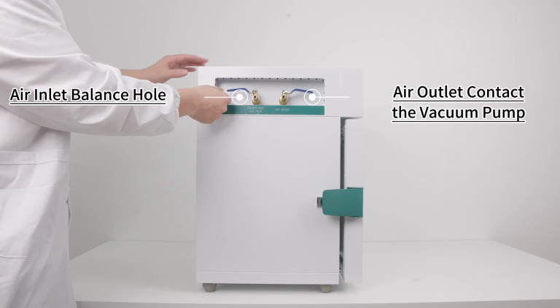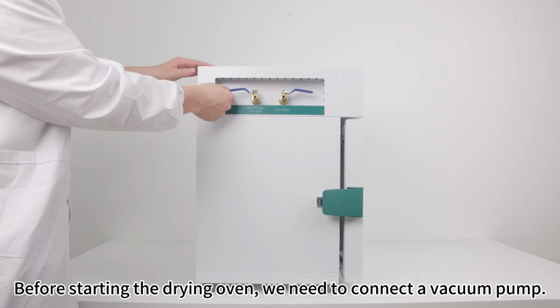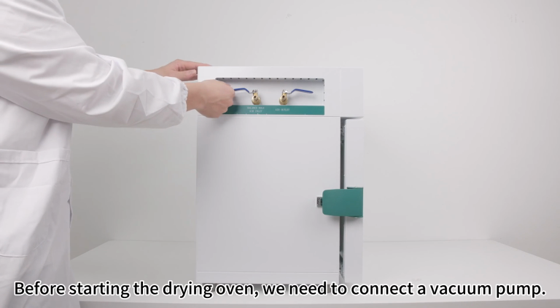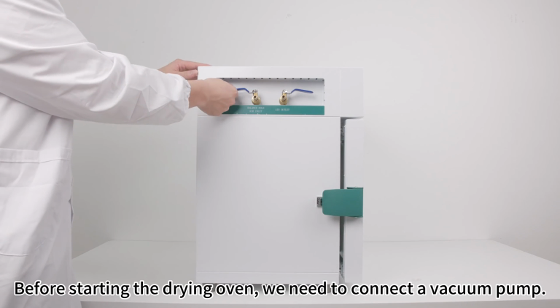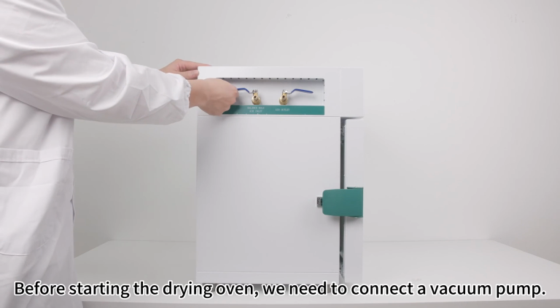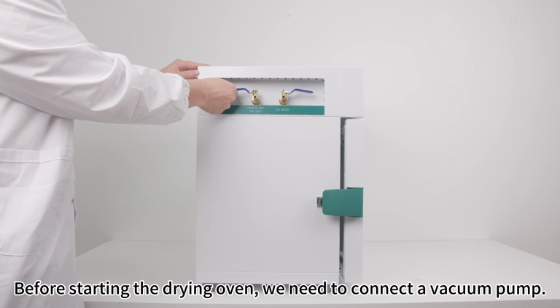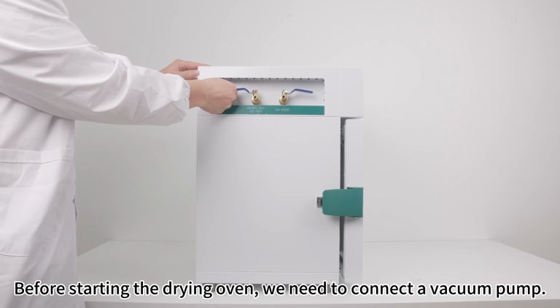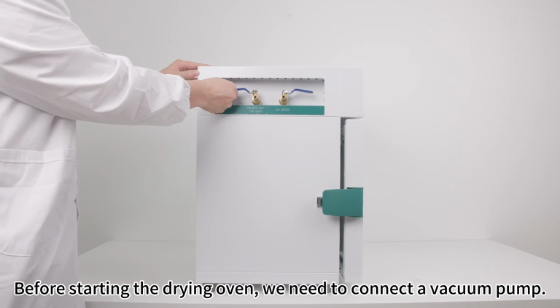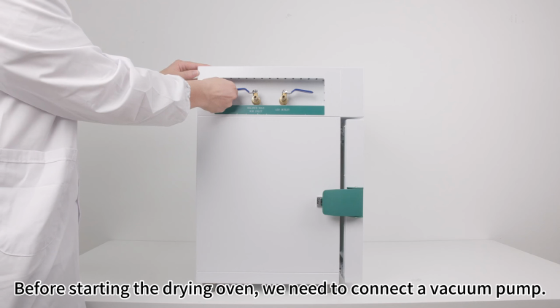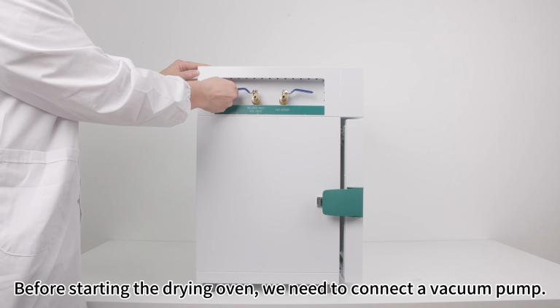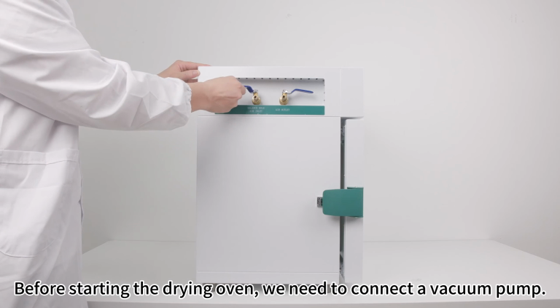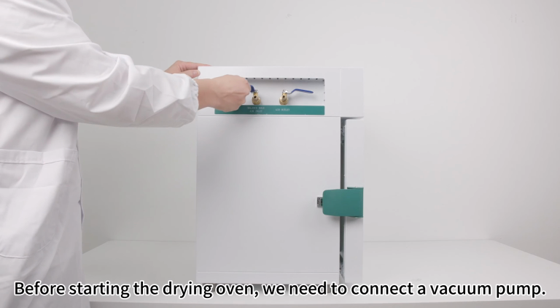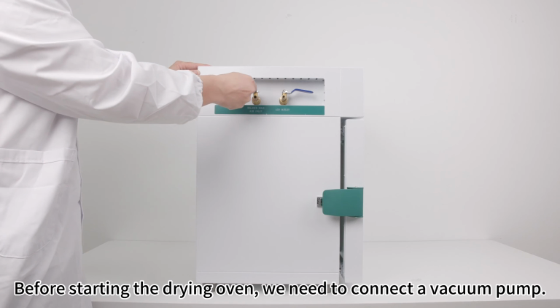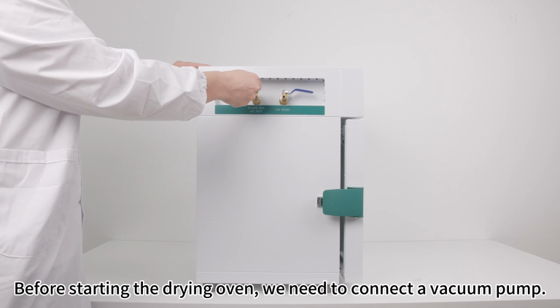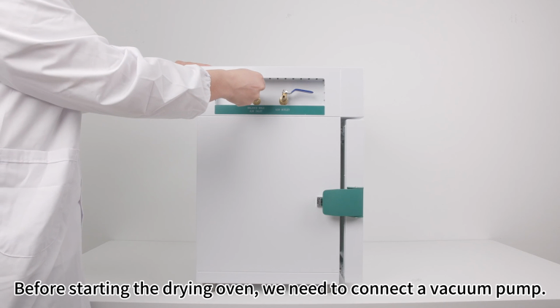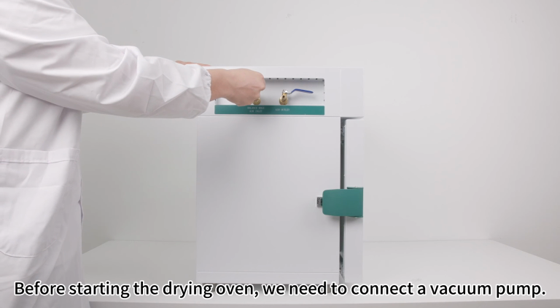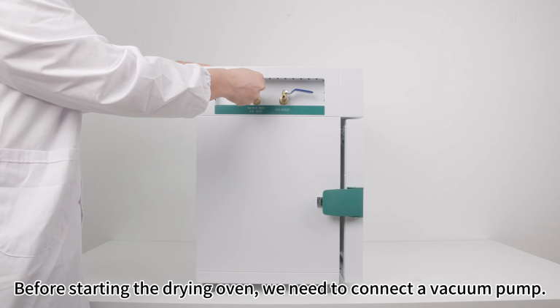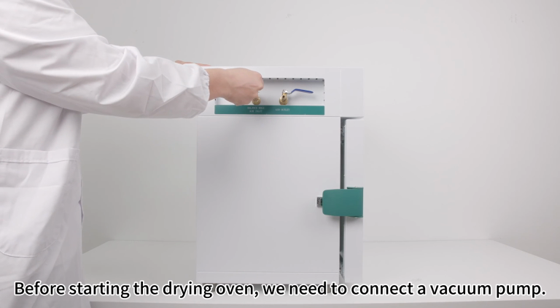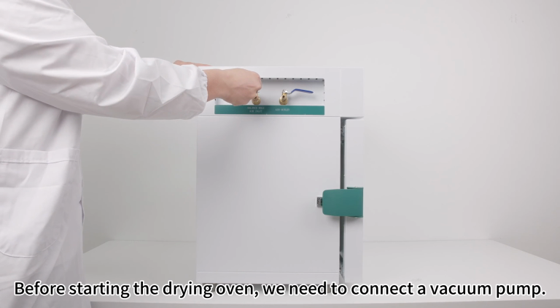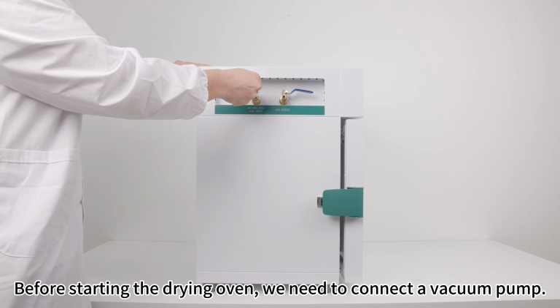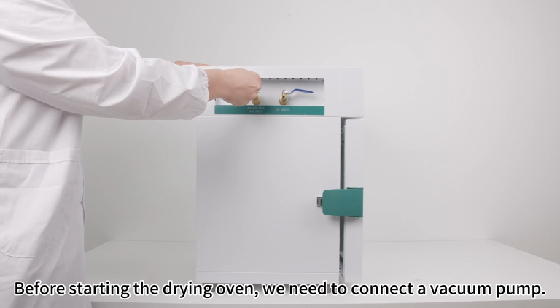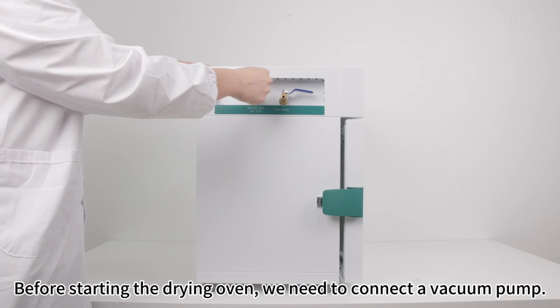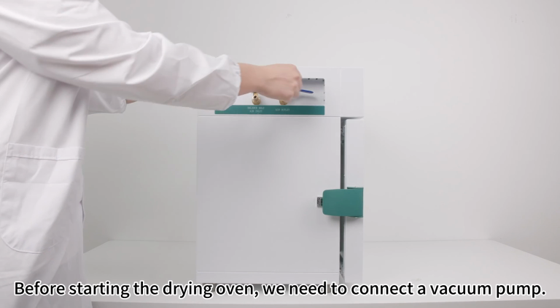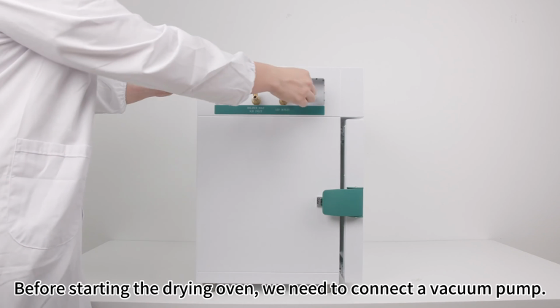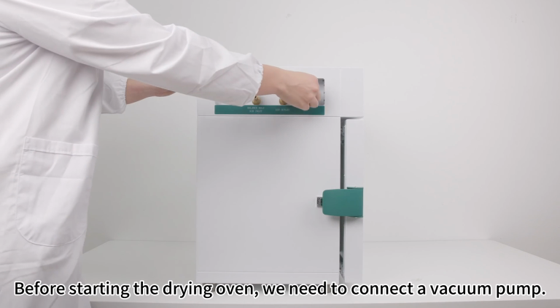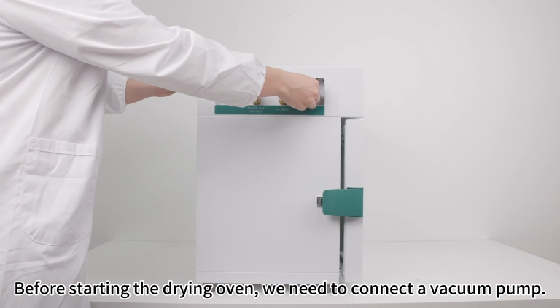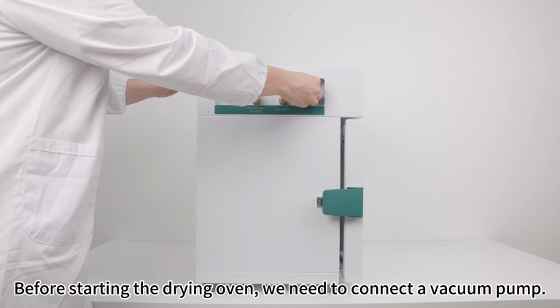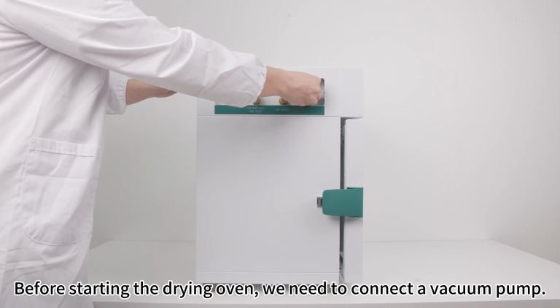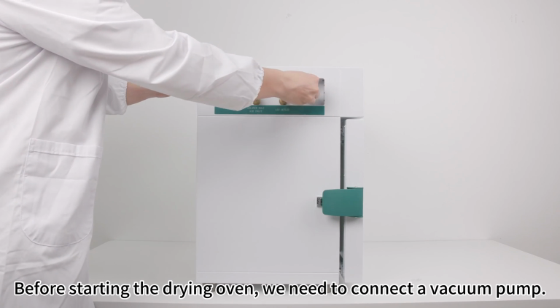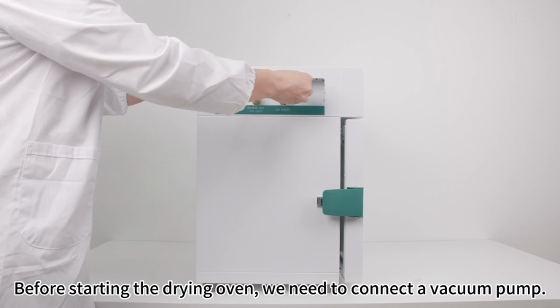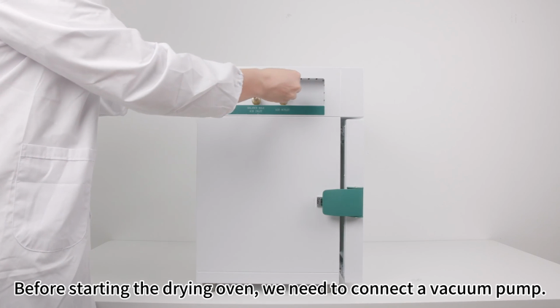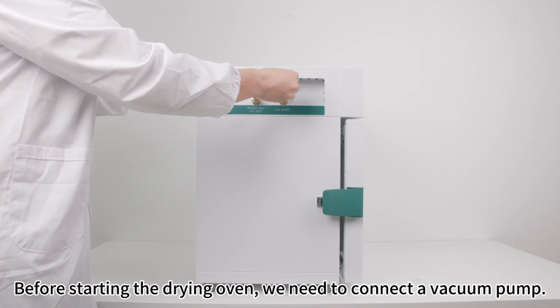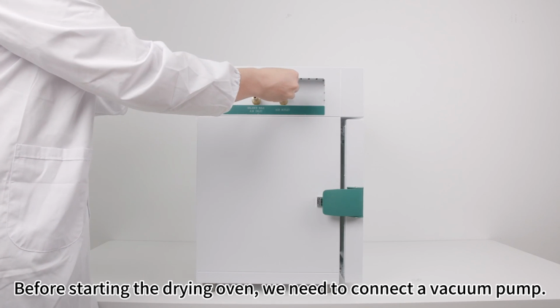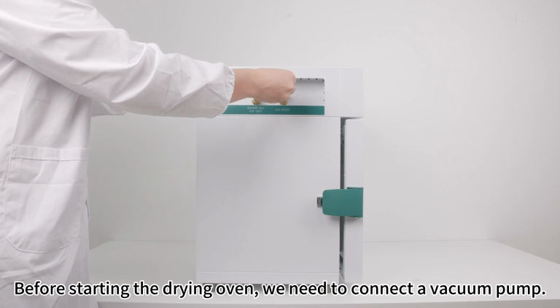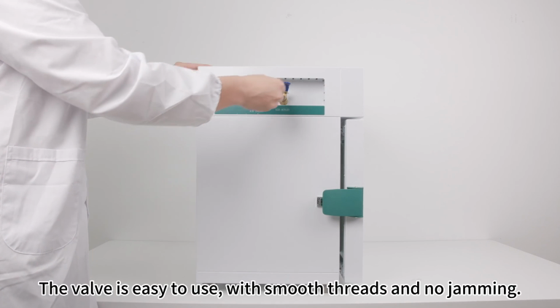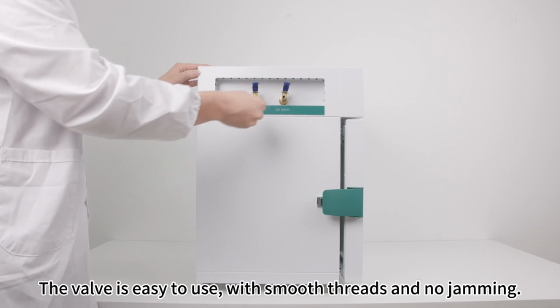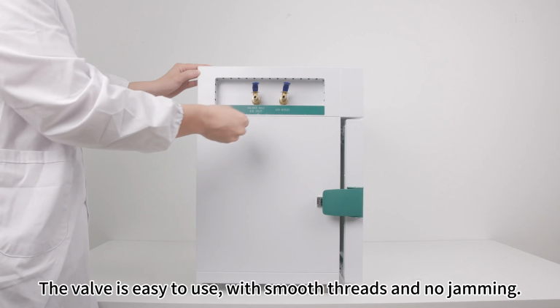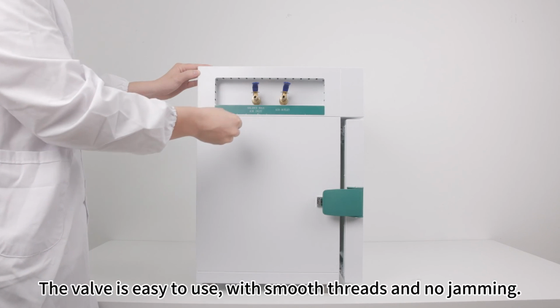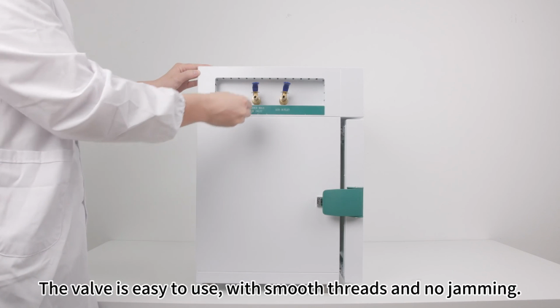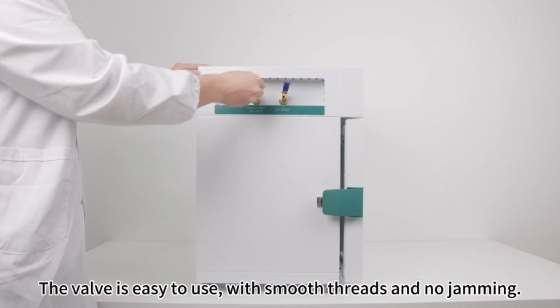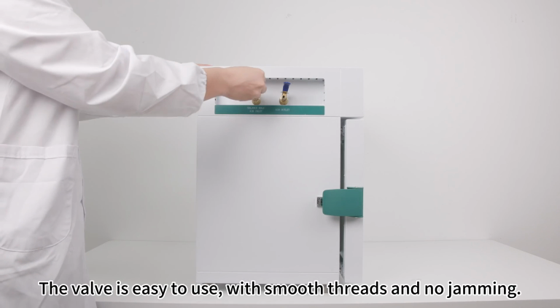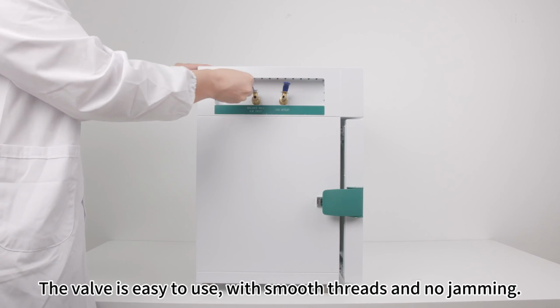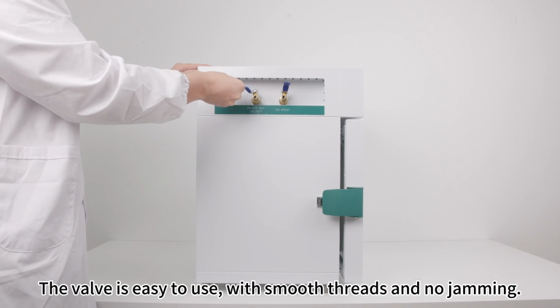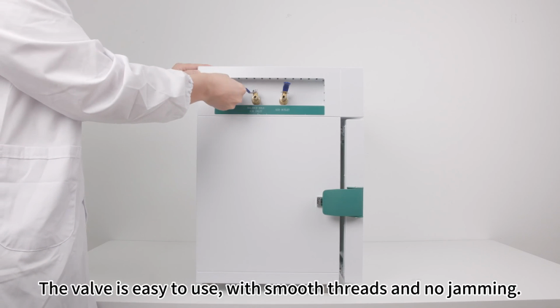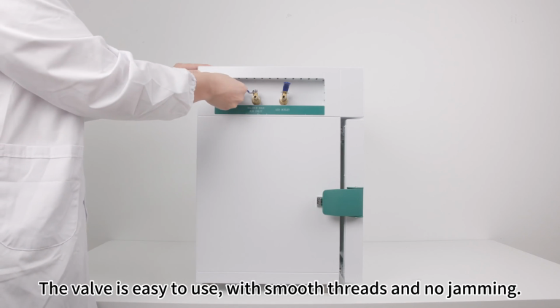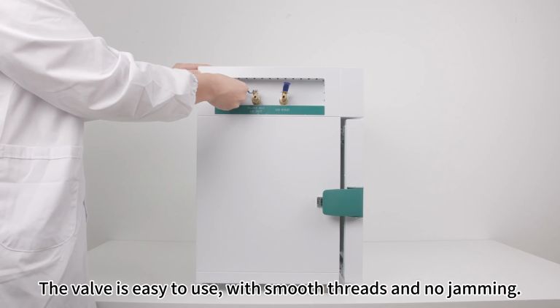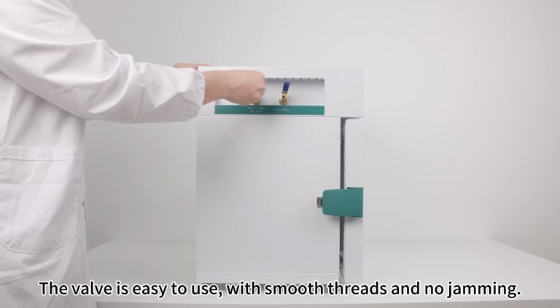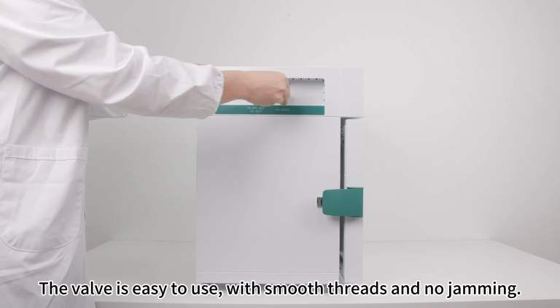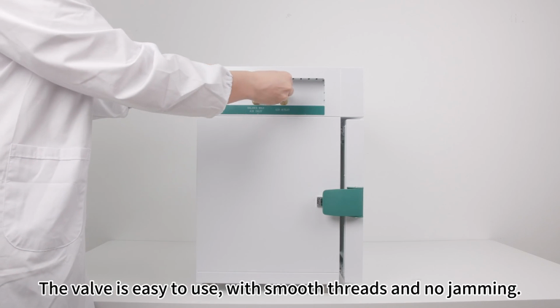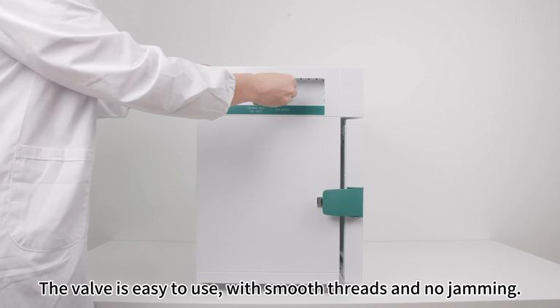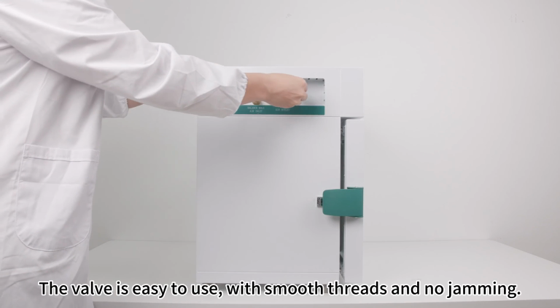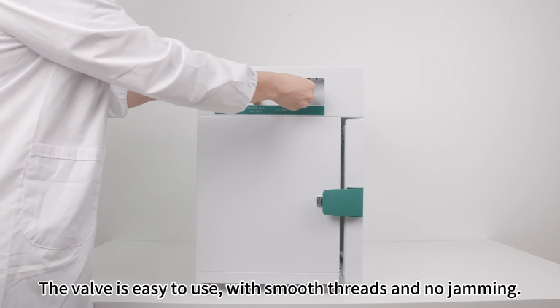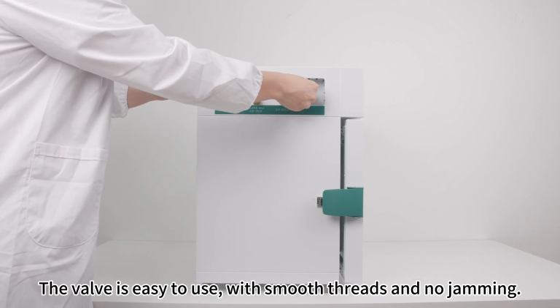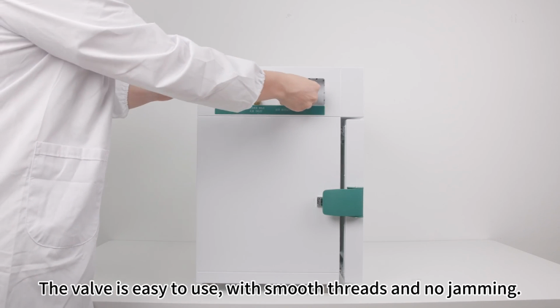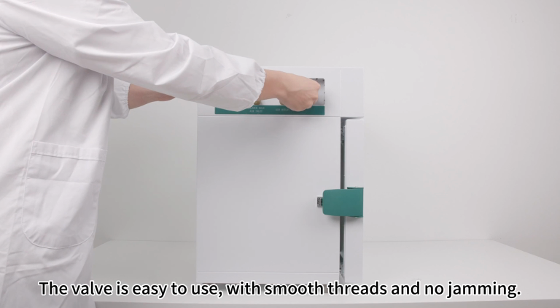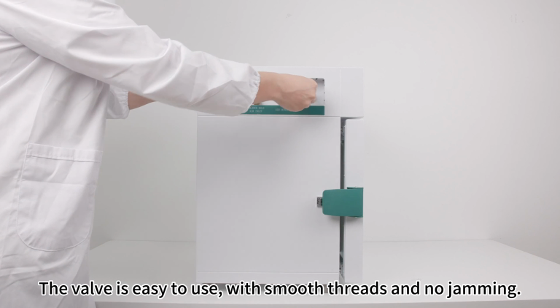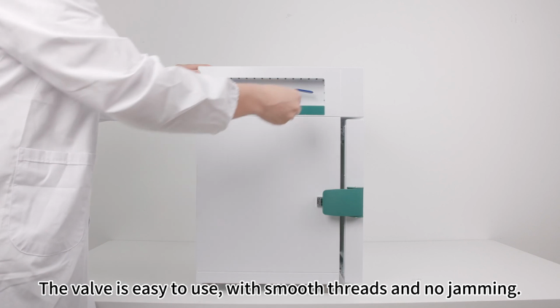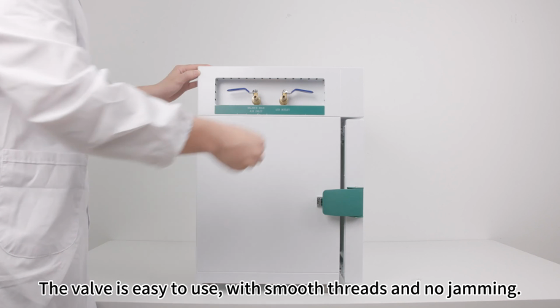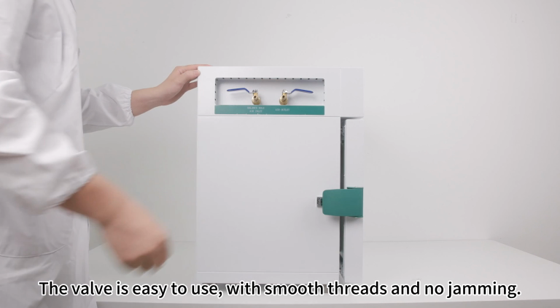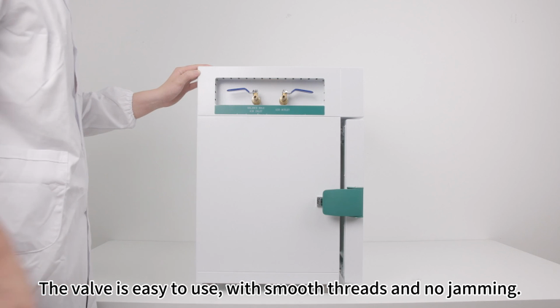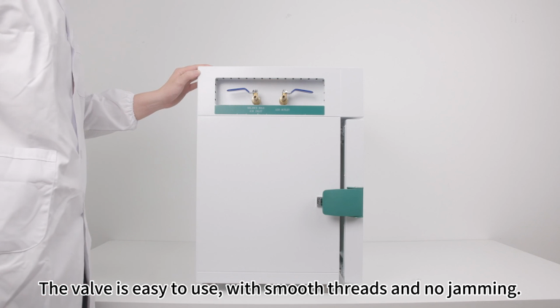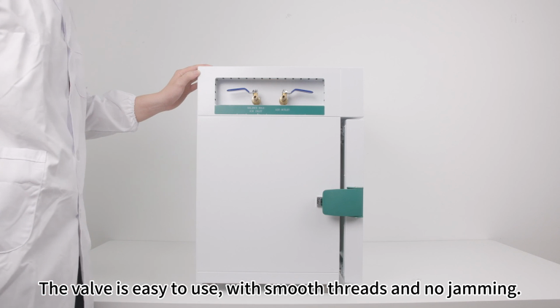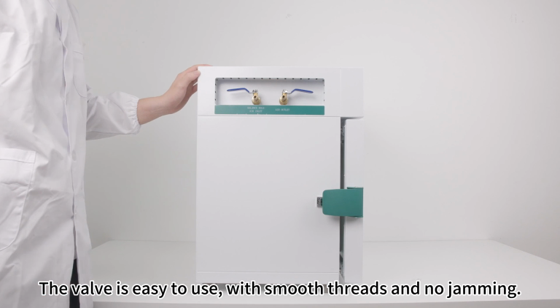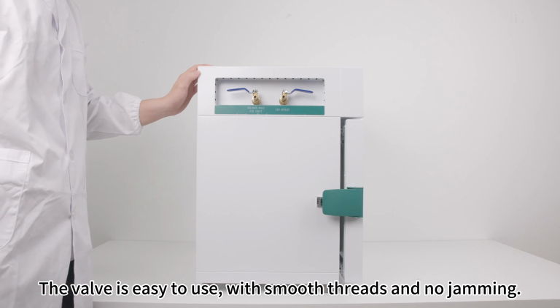Before starting the drying oven, we need to connect a vacuum pump. The valve is easy to use, with smooth threads and no jamming.